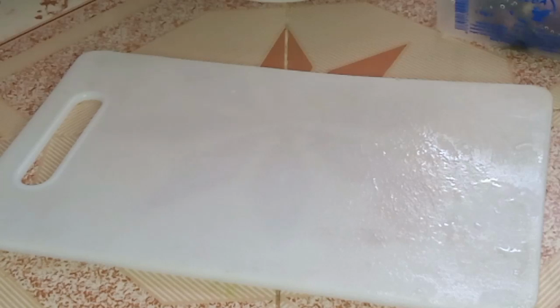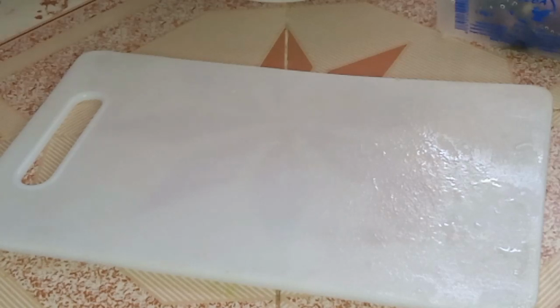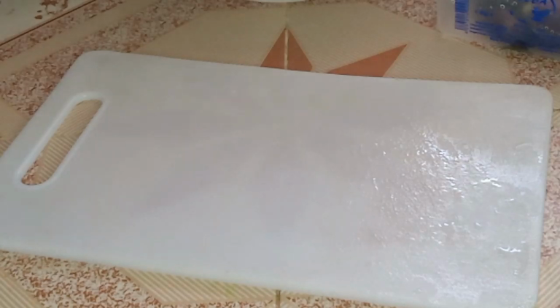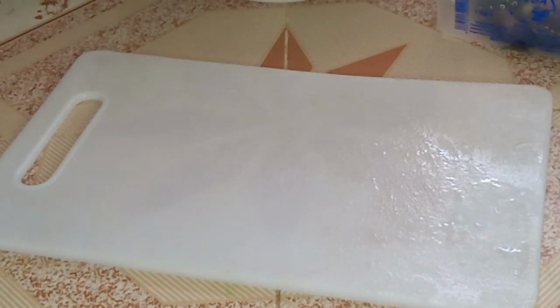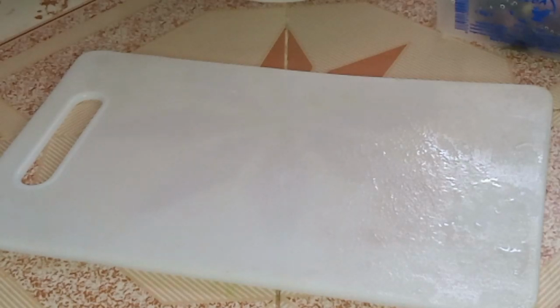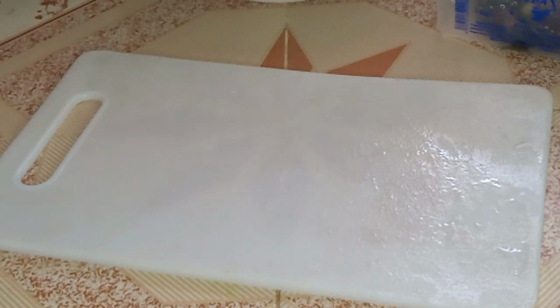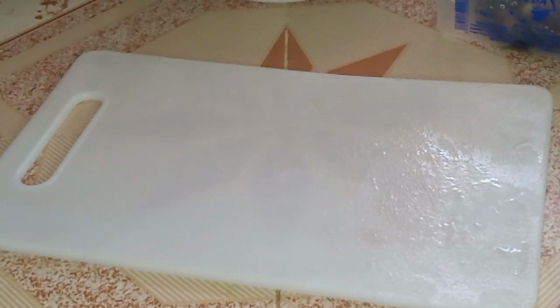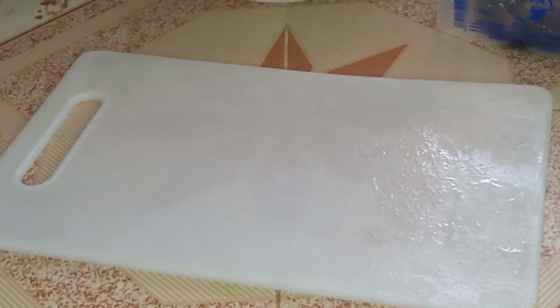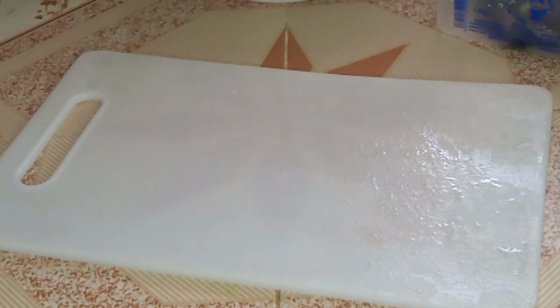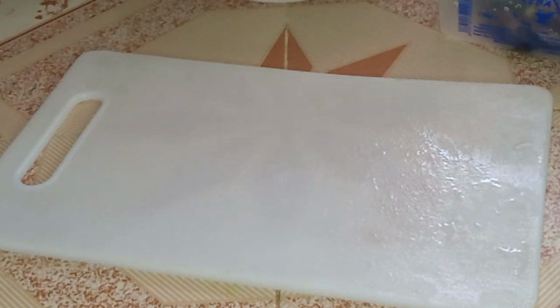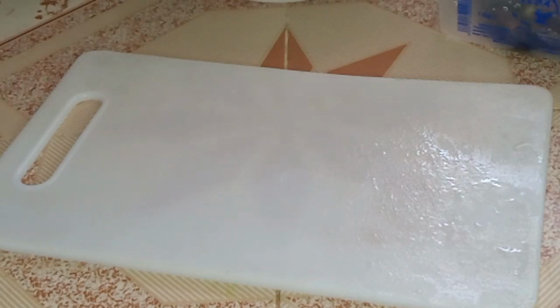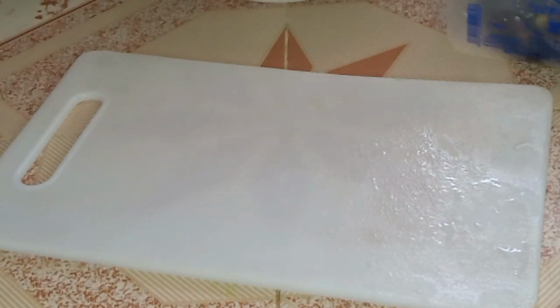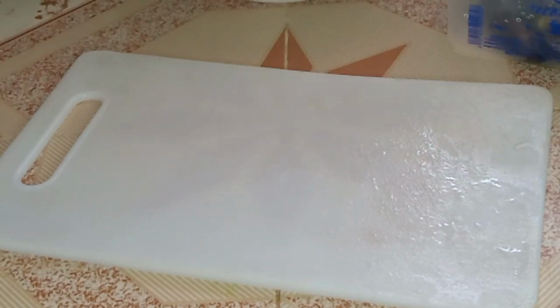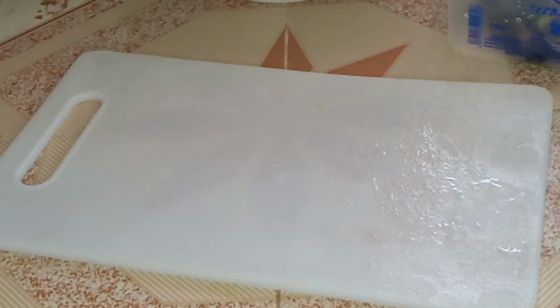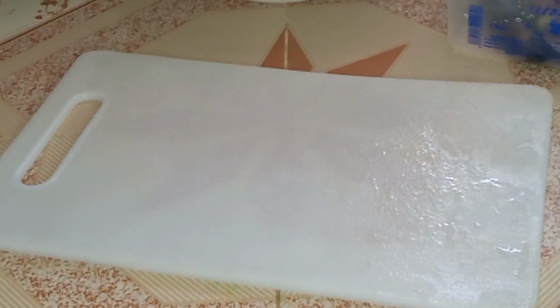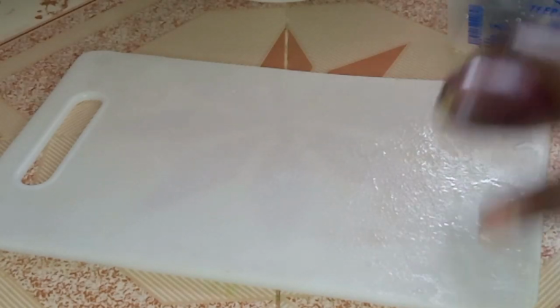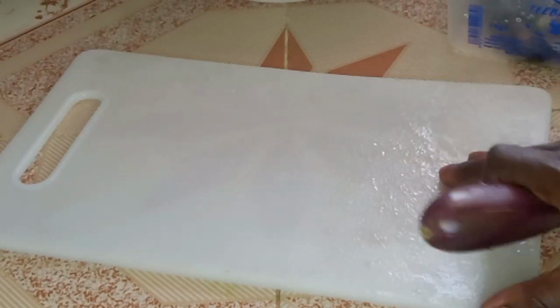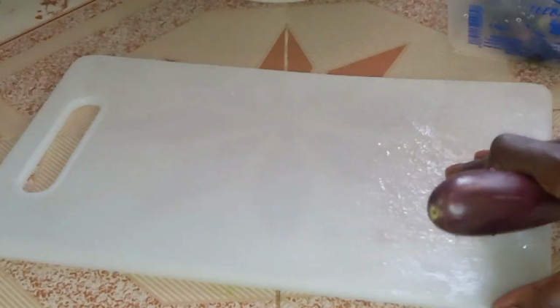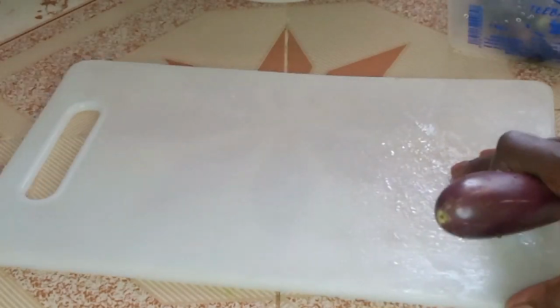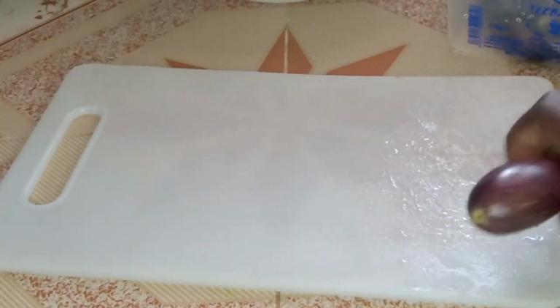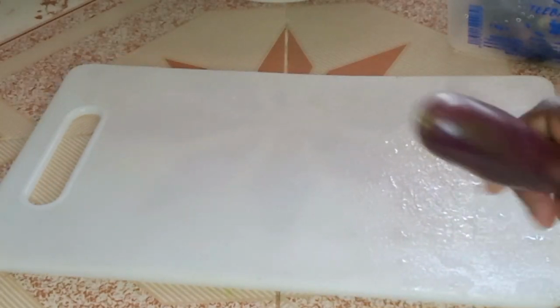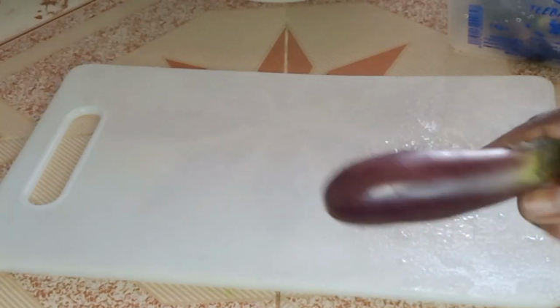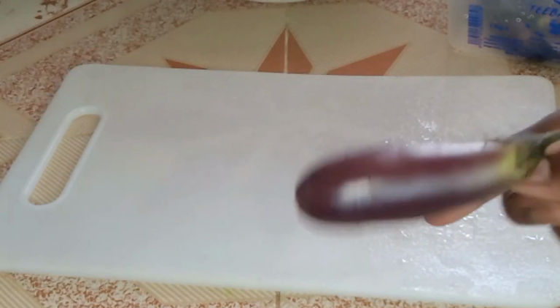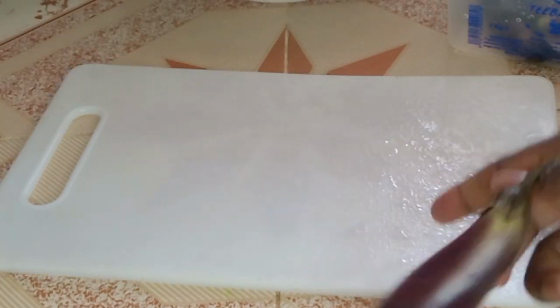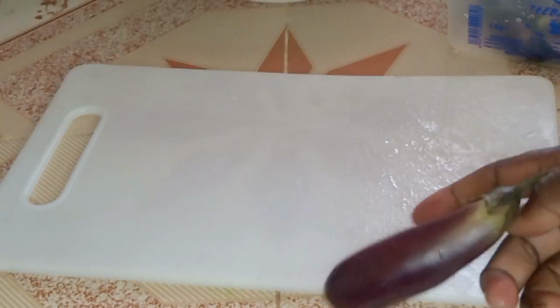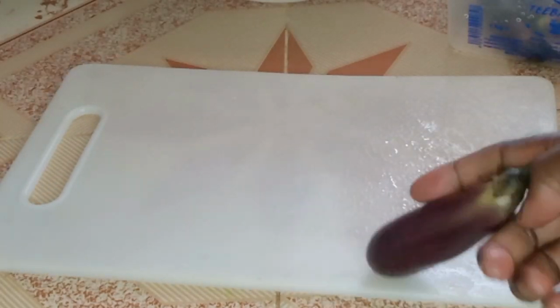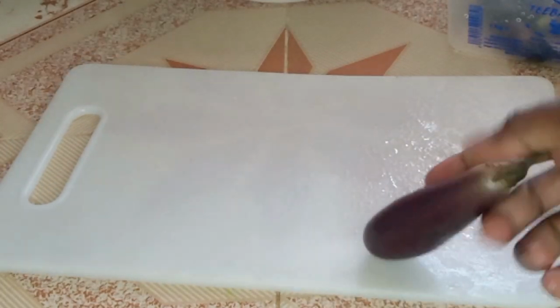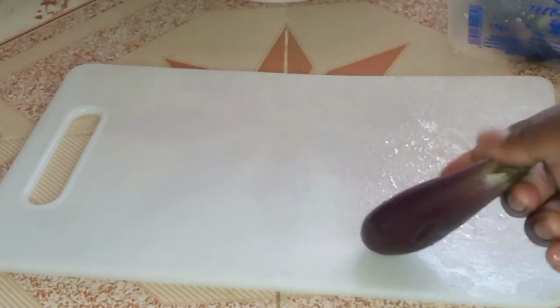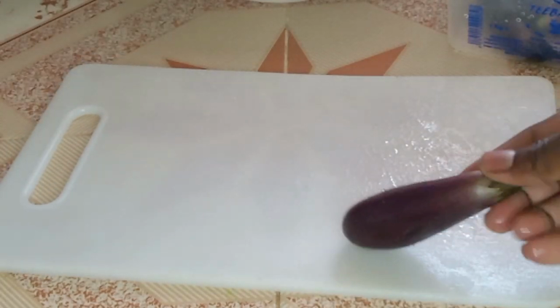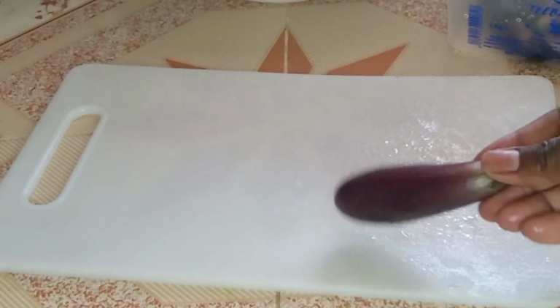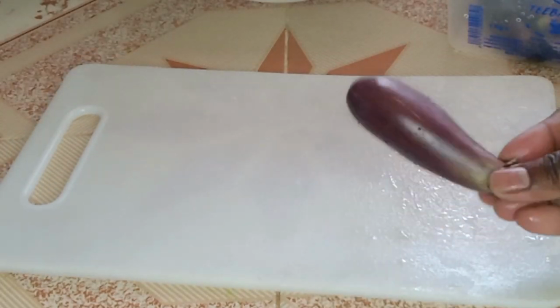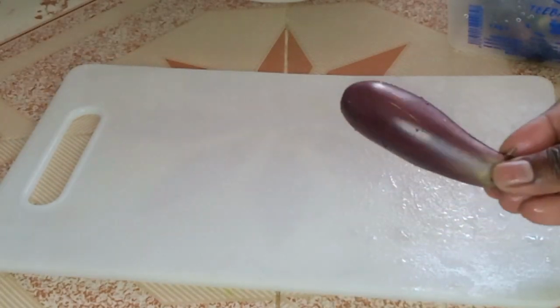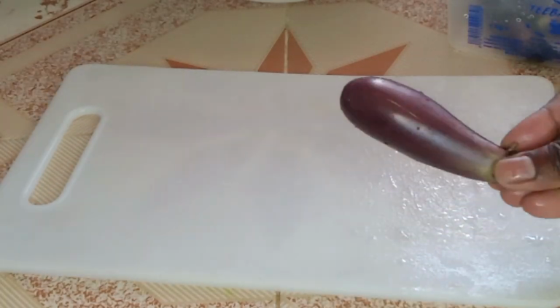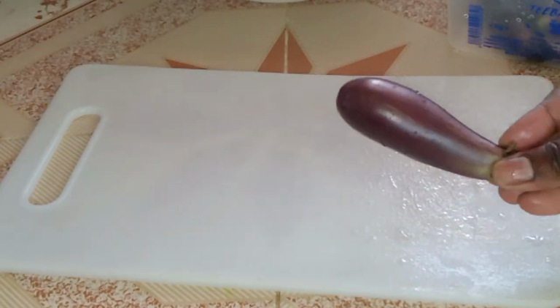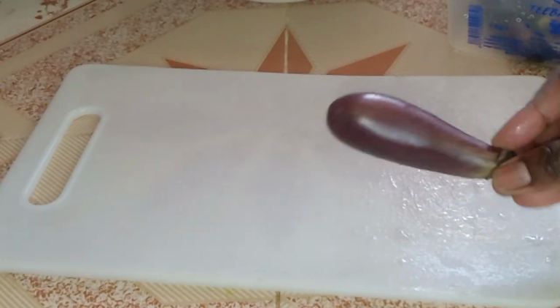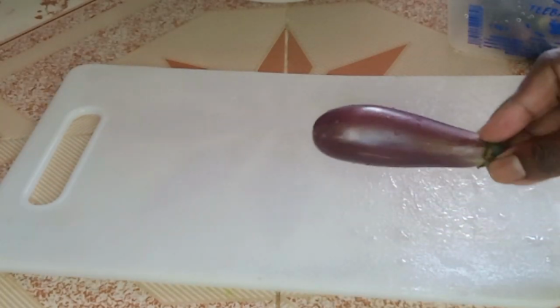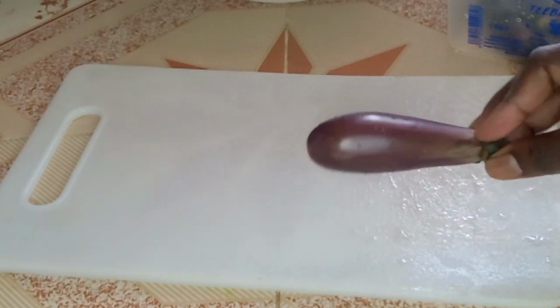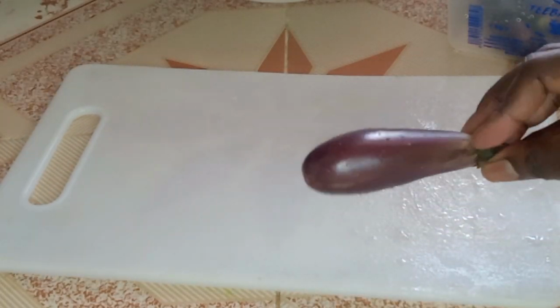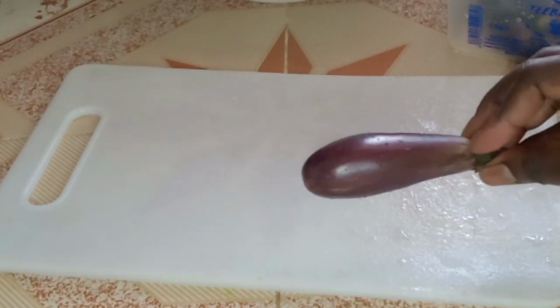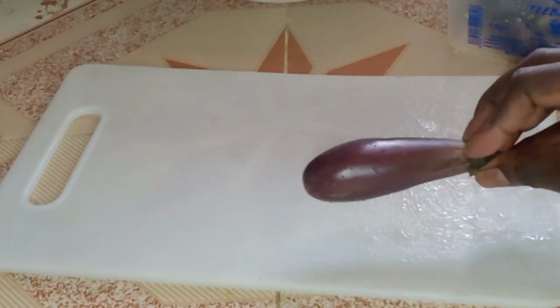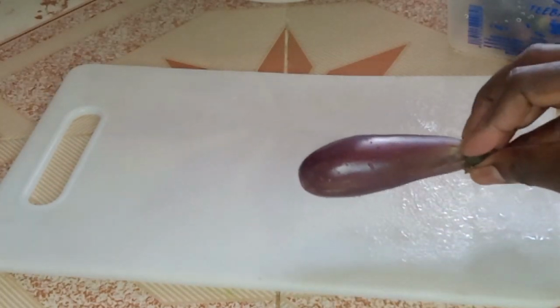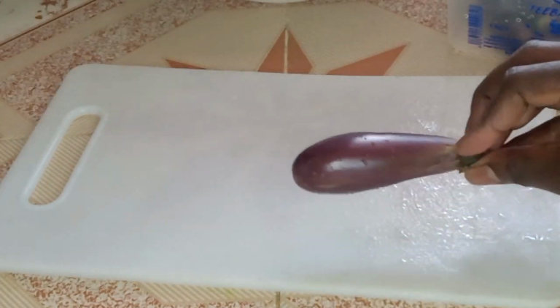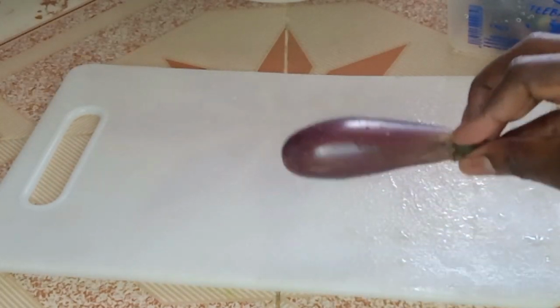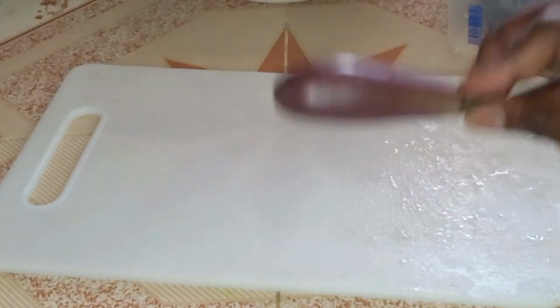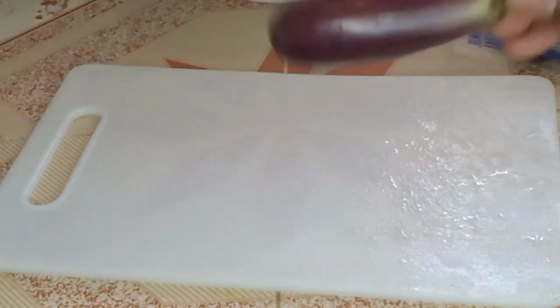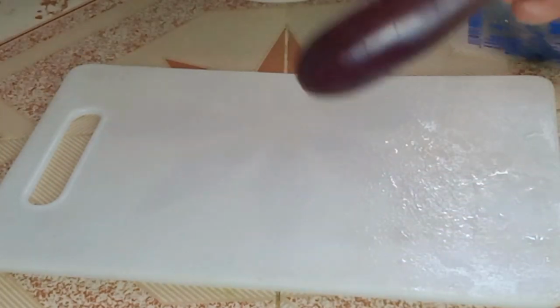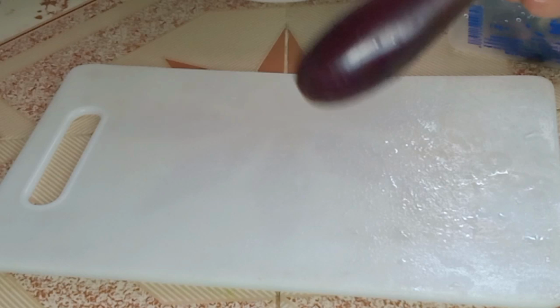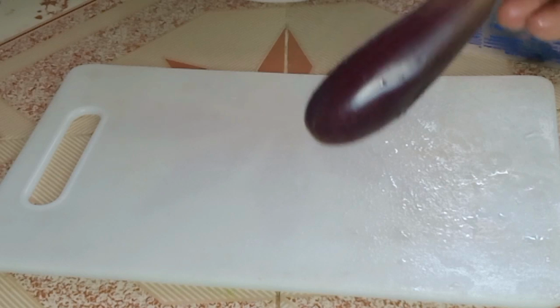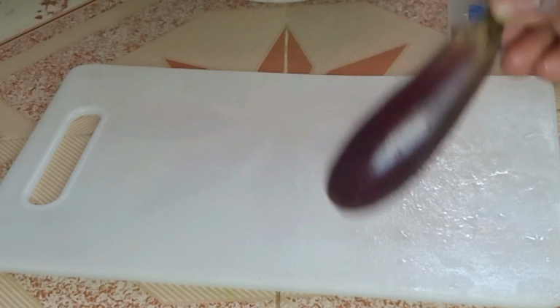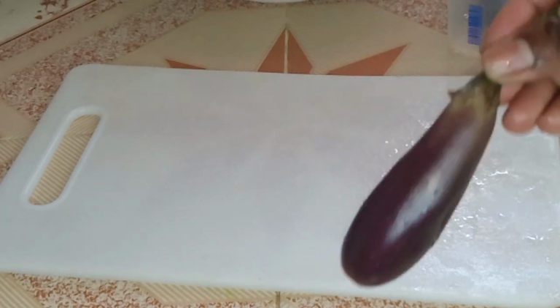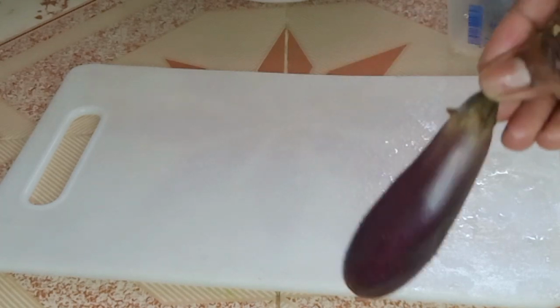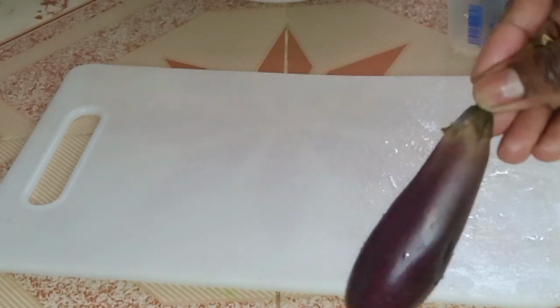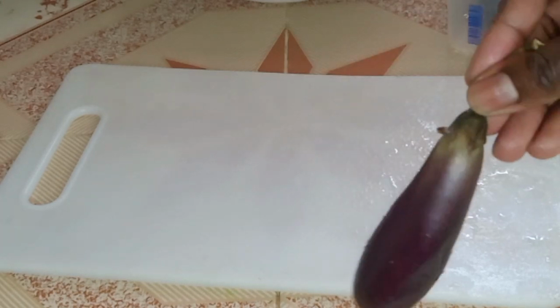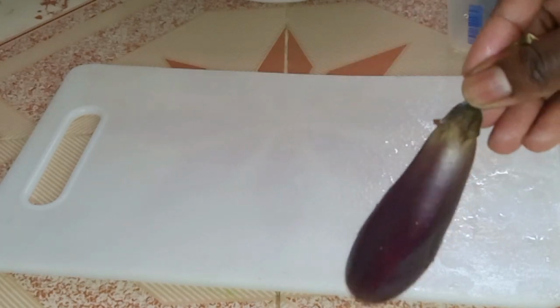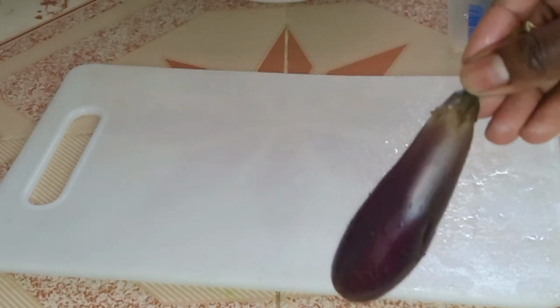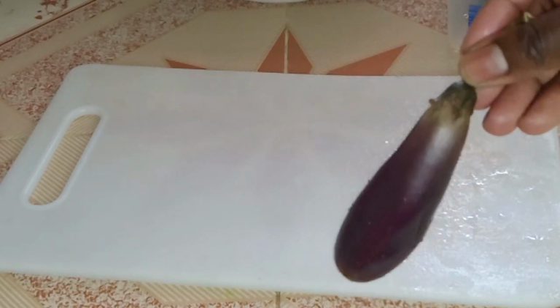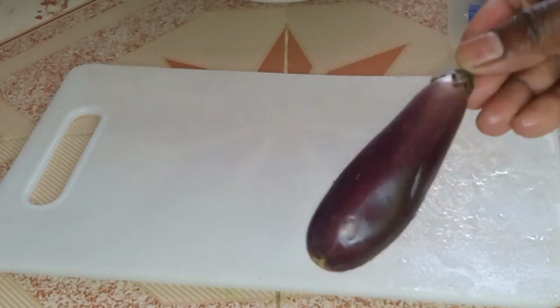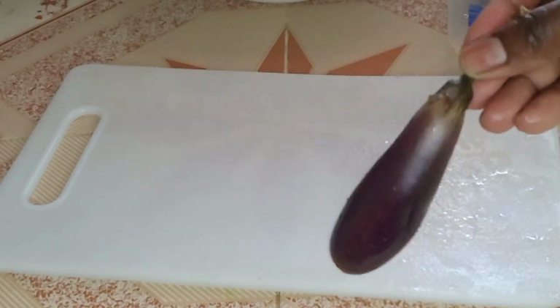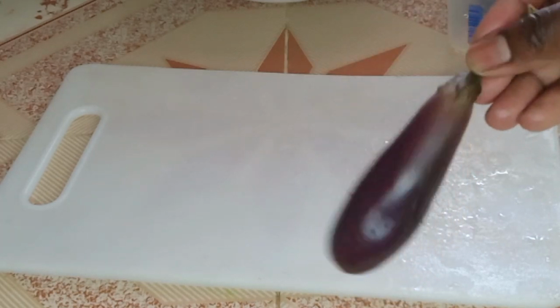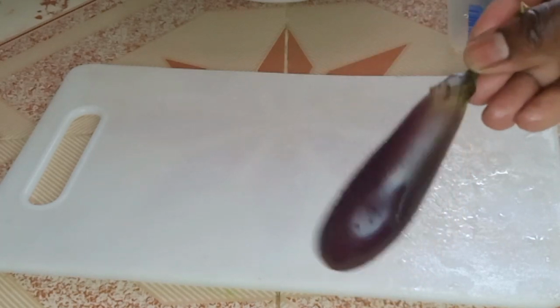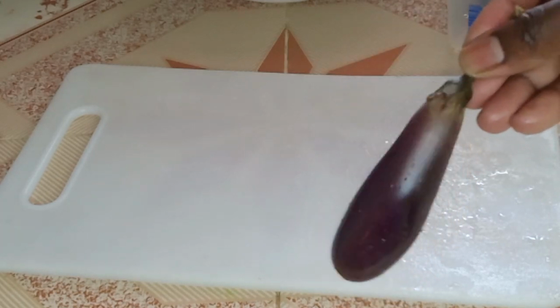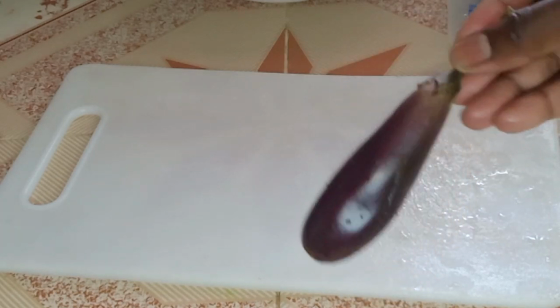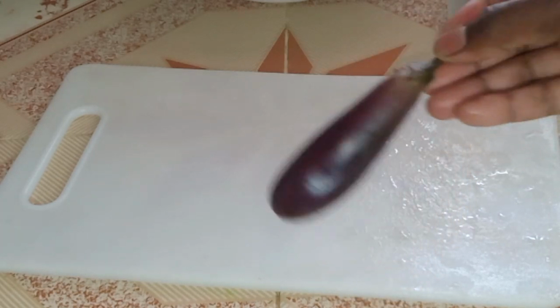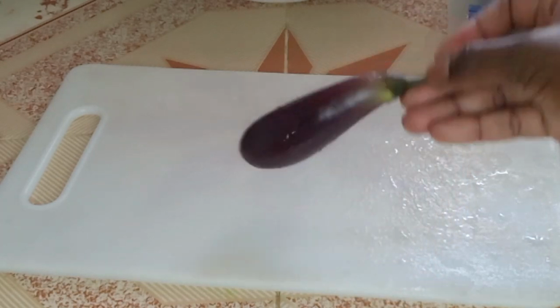Welcome to my video guys. Today we are going to make some eggplants. The famous eggplants is here.